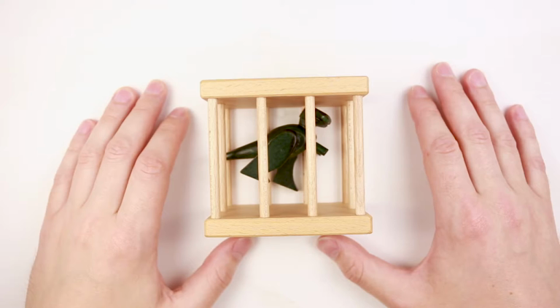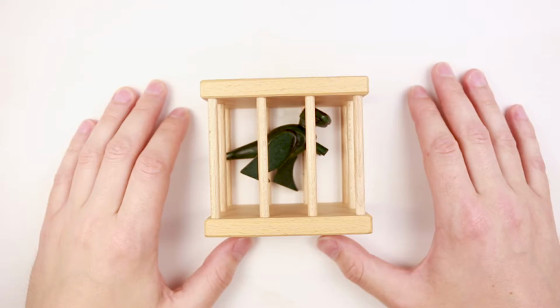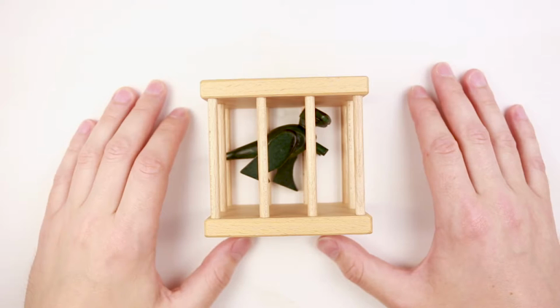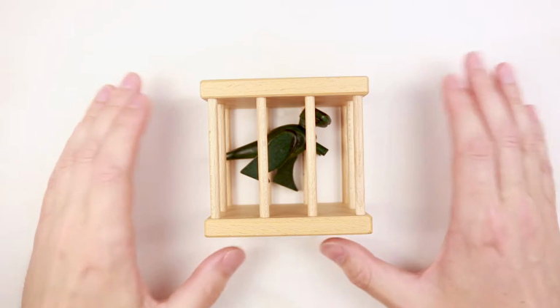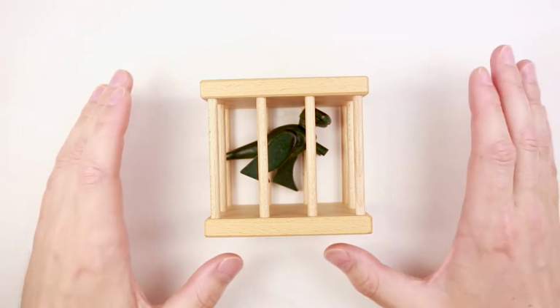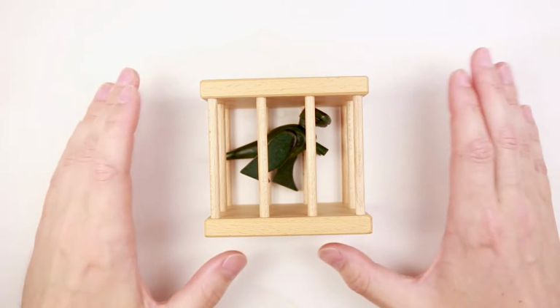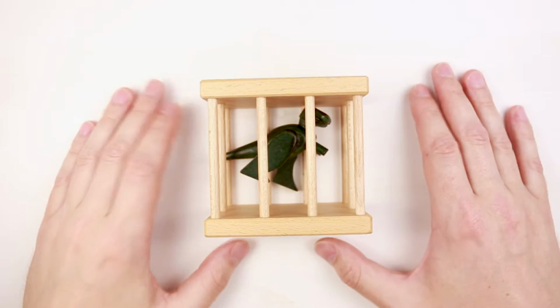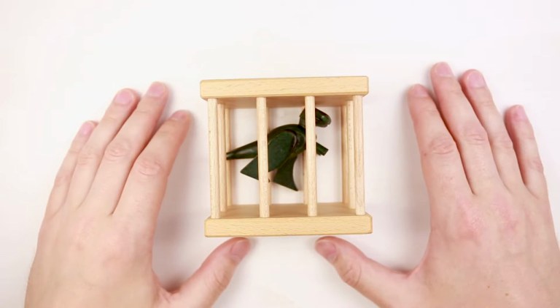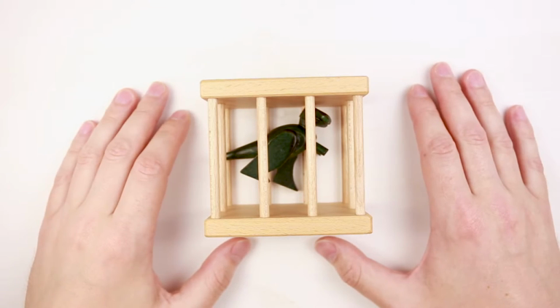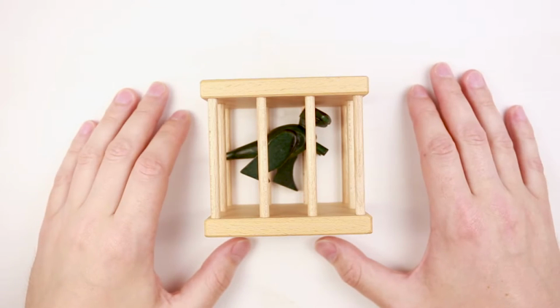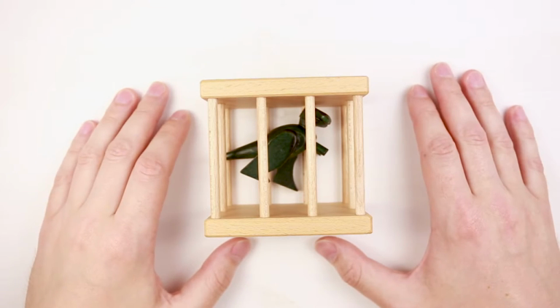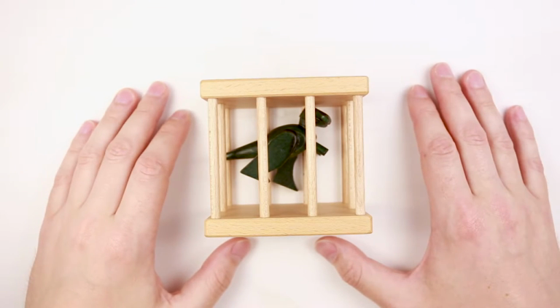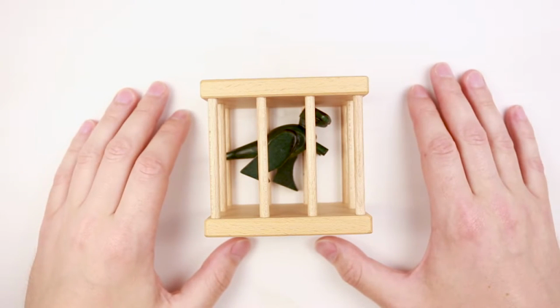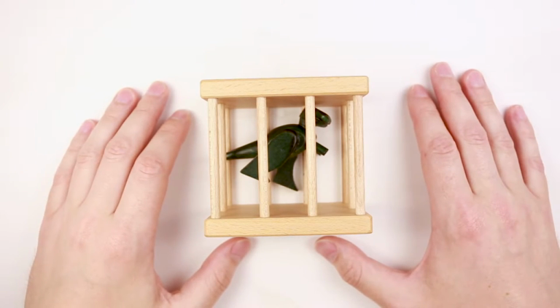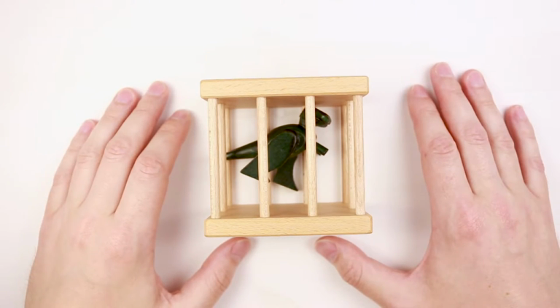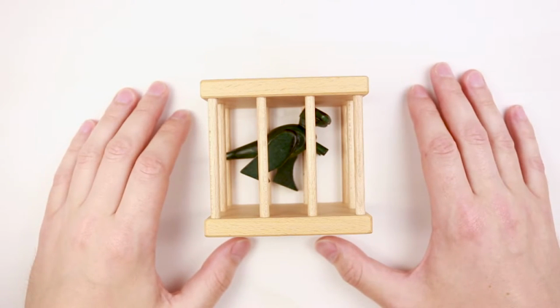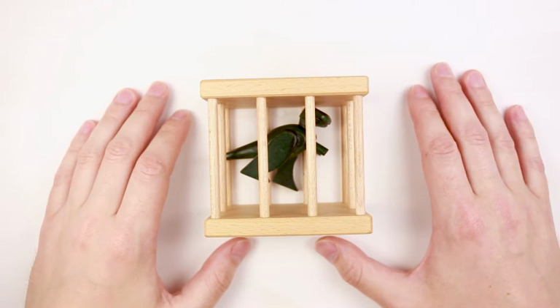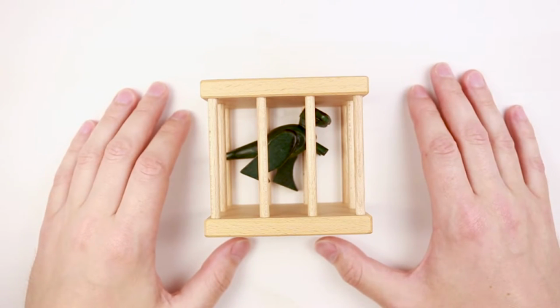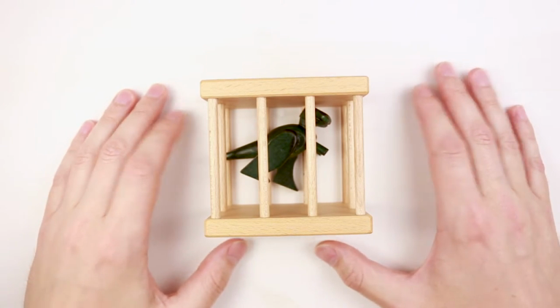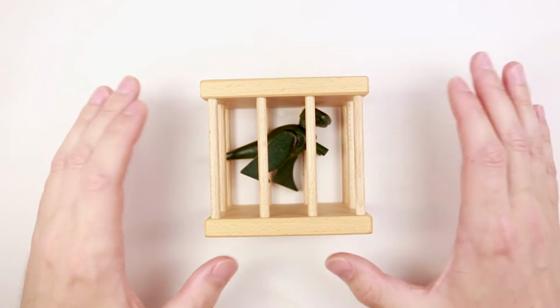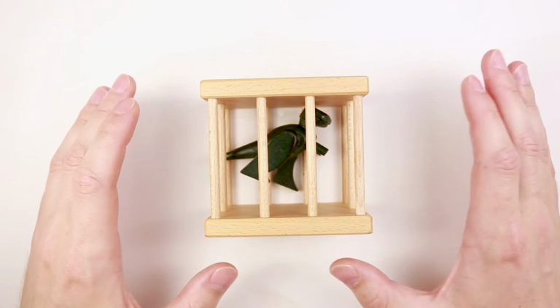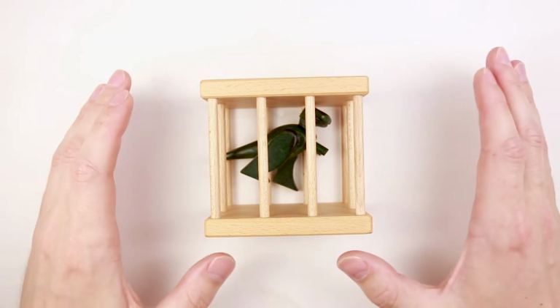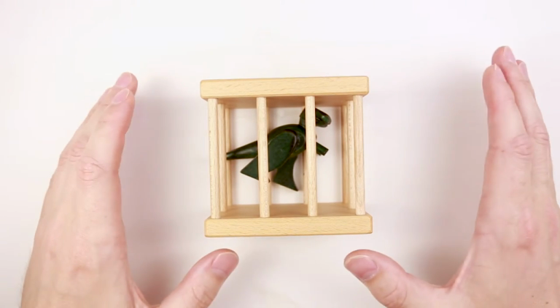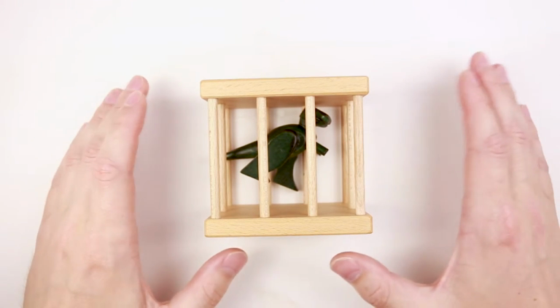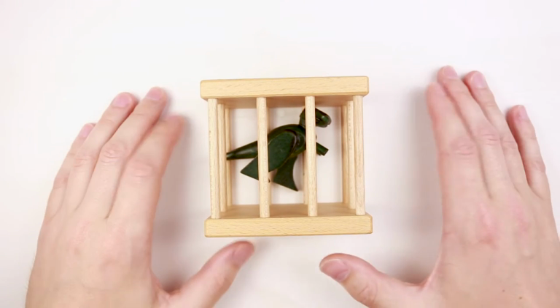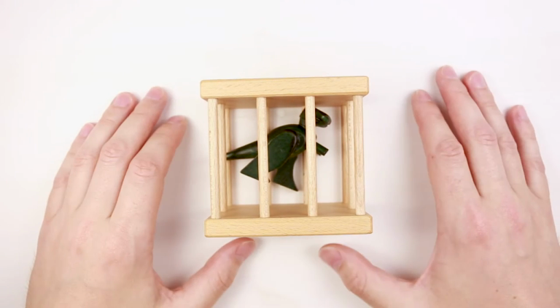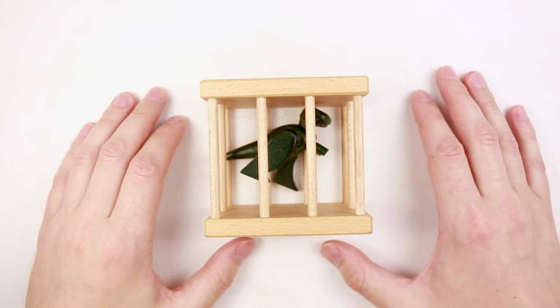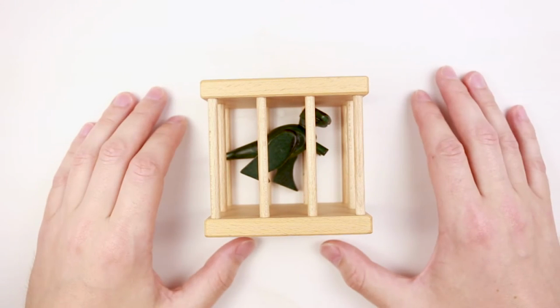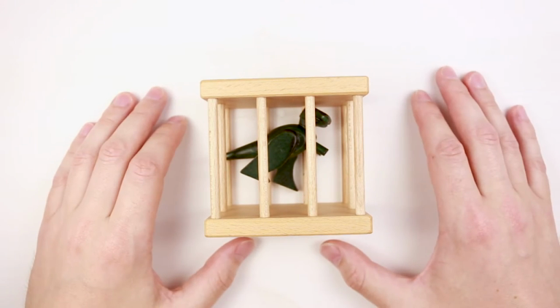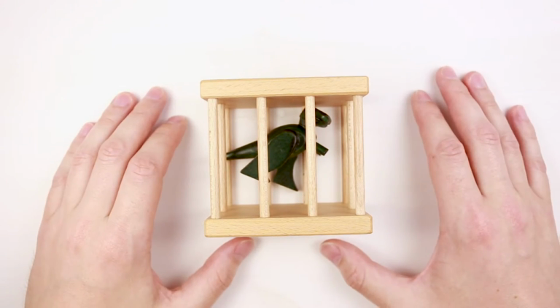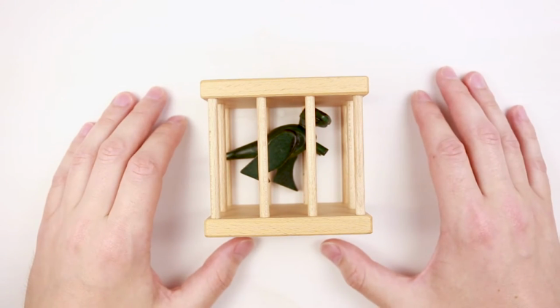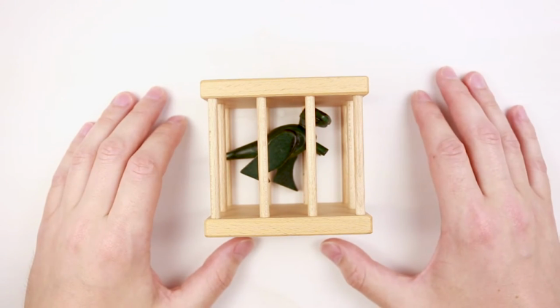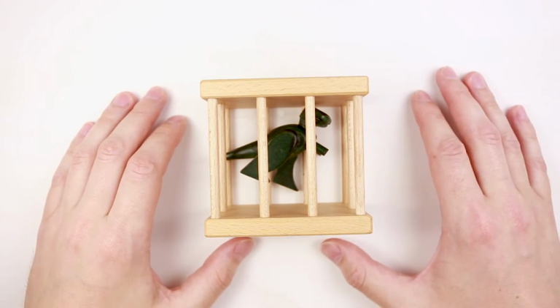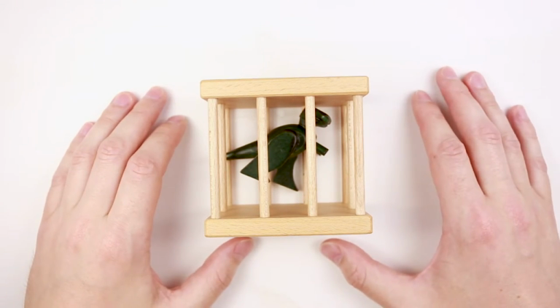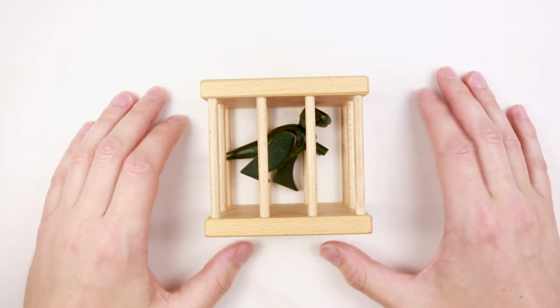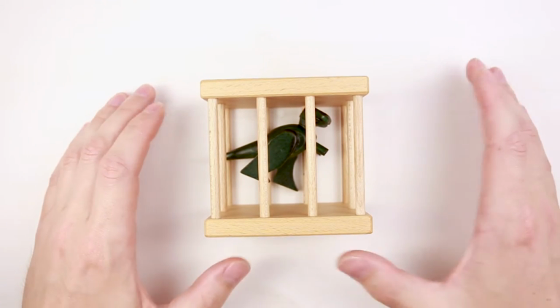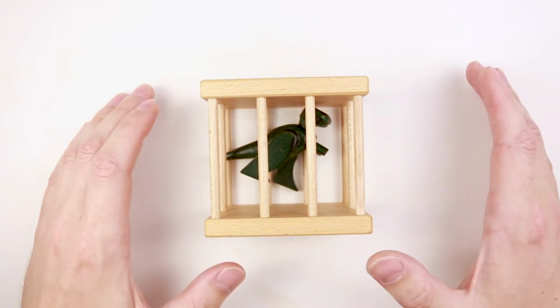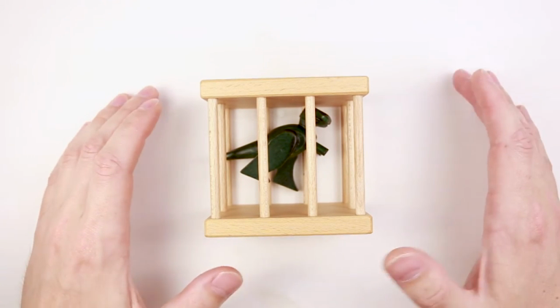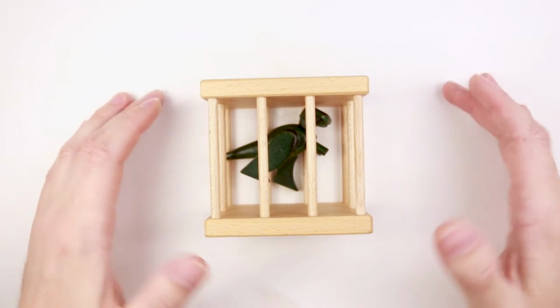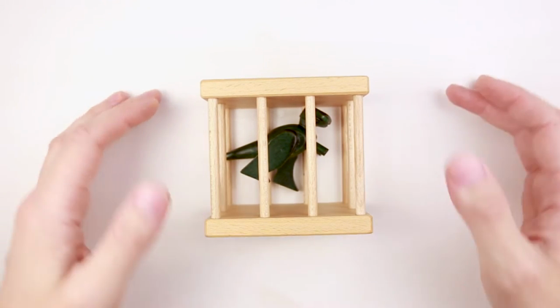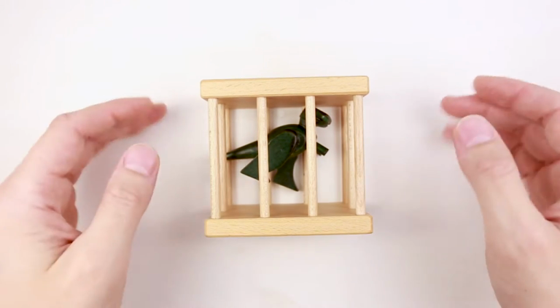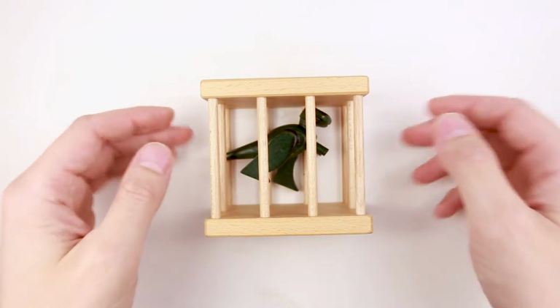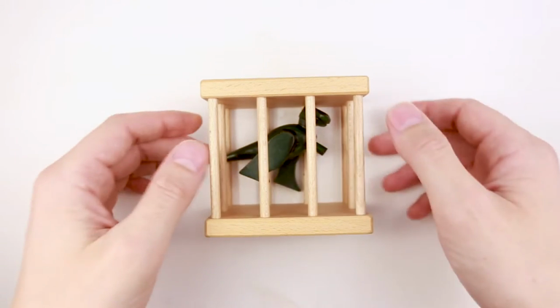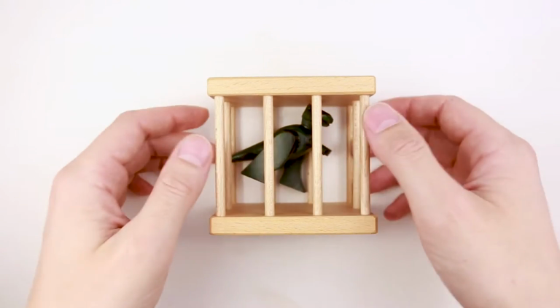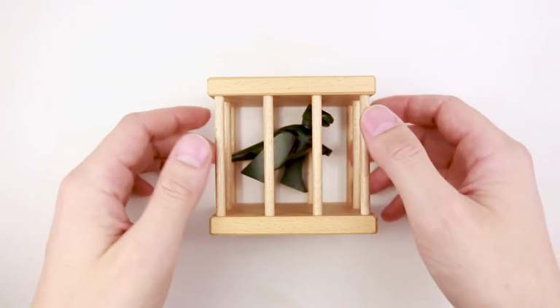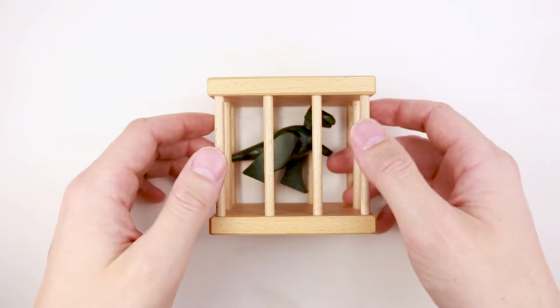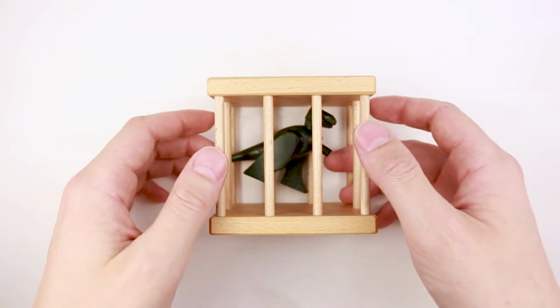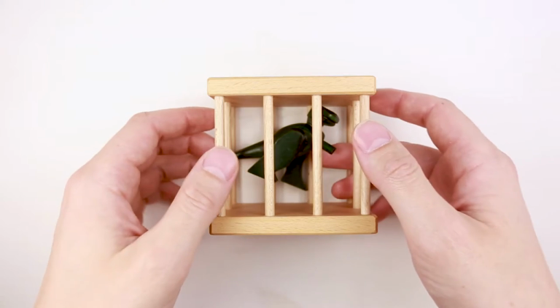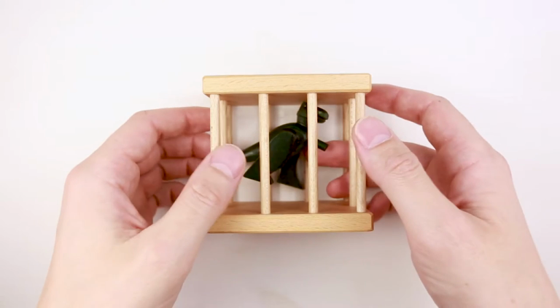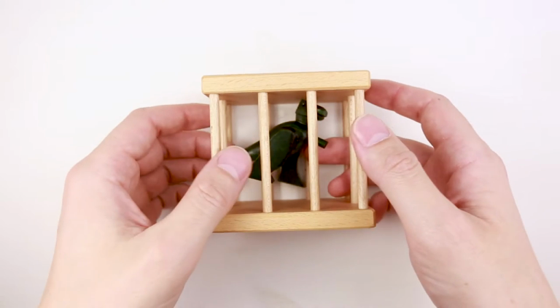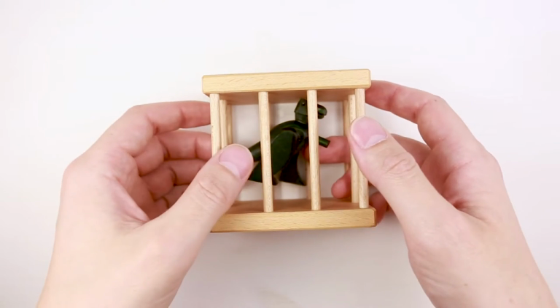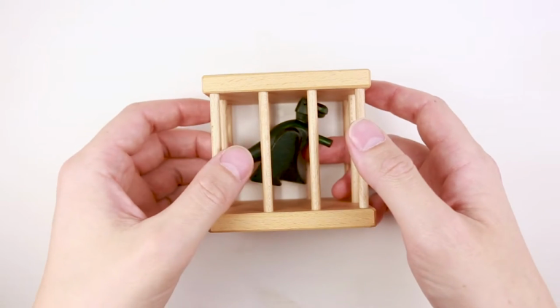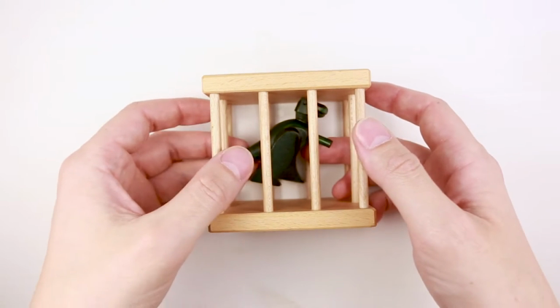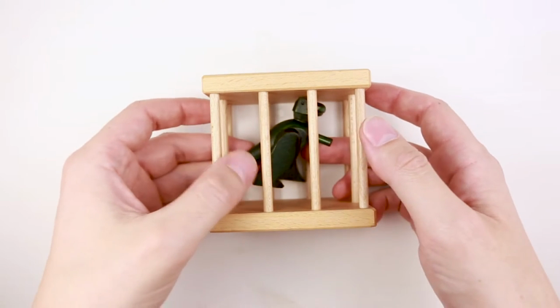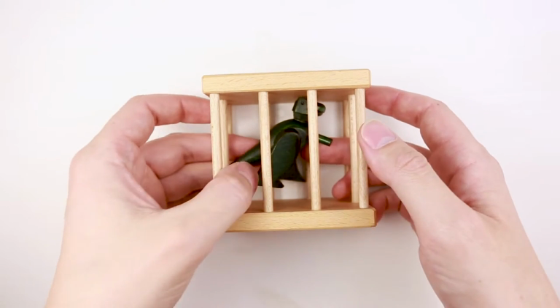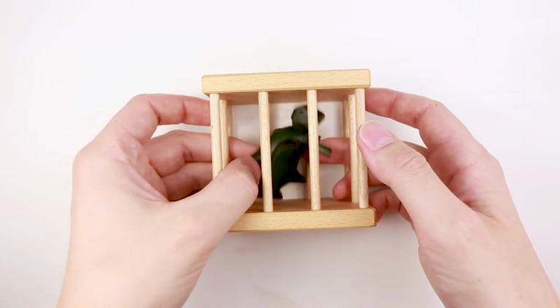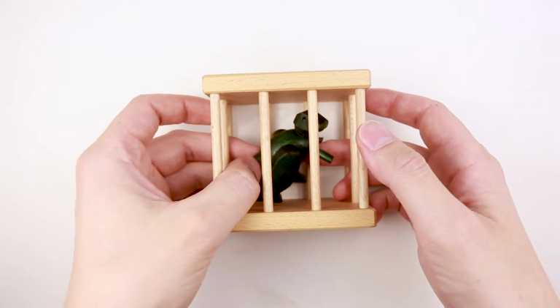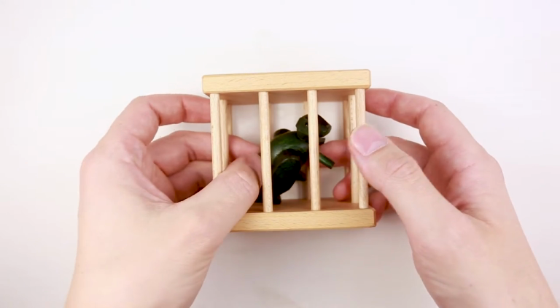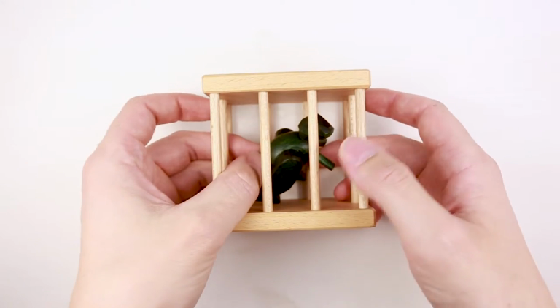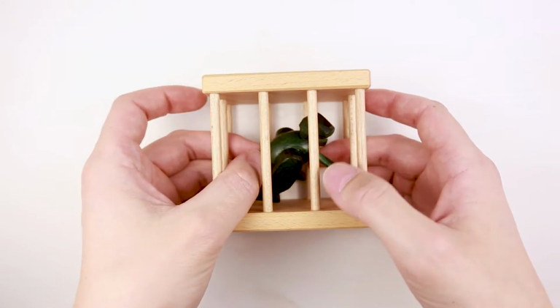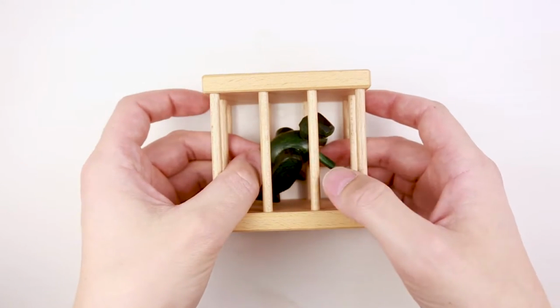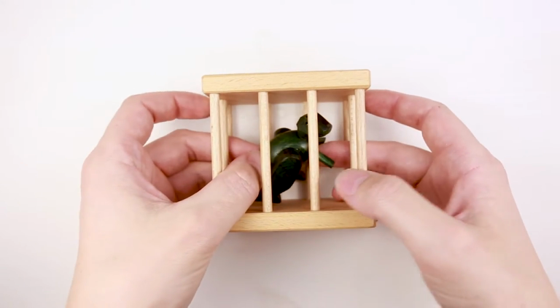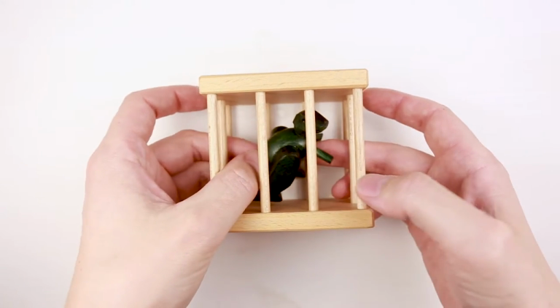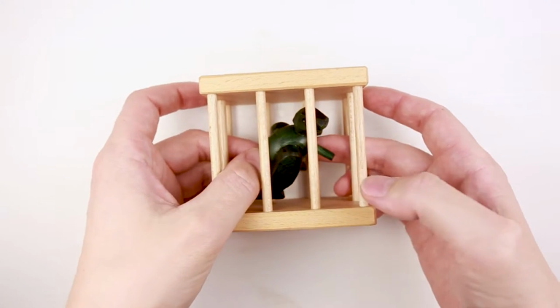Hi there, this is the Puzzle Guy and welcome back to my channel. Today I want to show you the dragon in a cage puzzle.